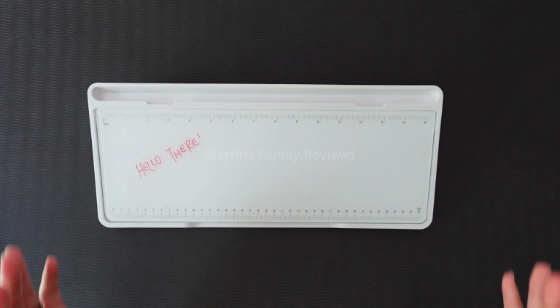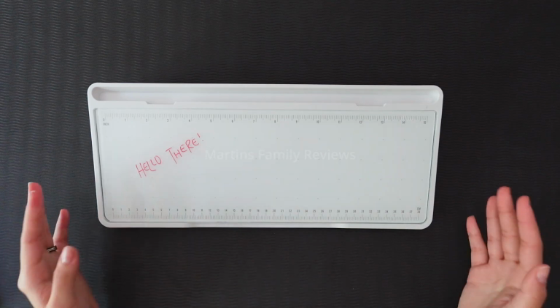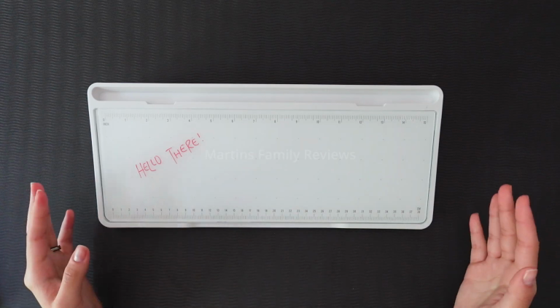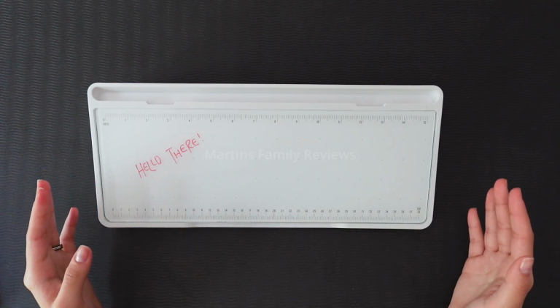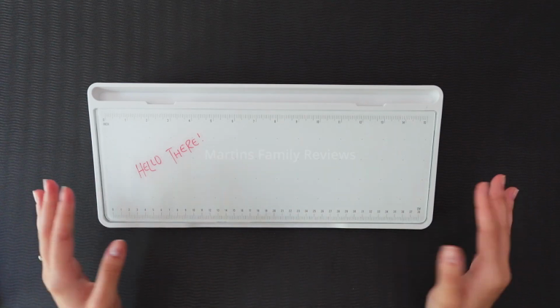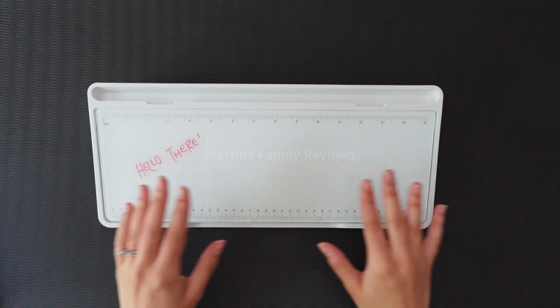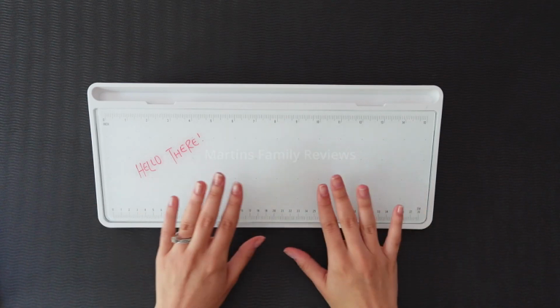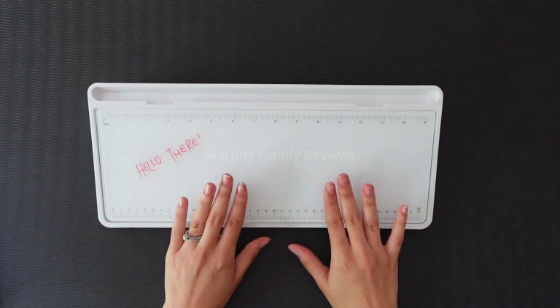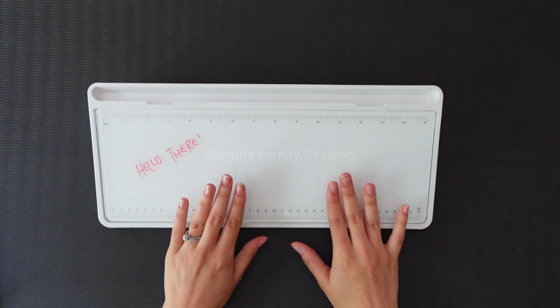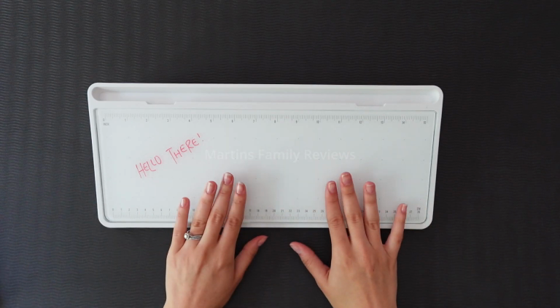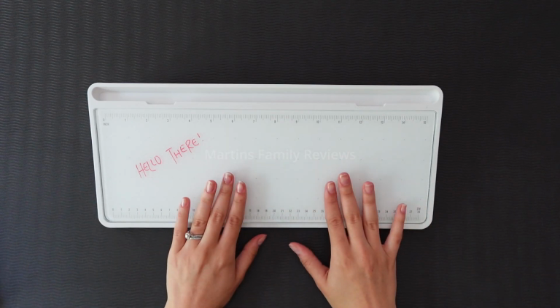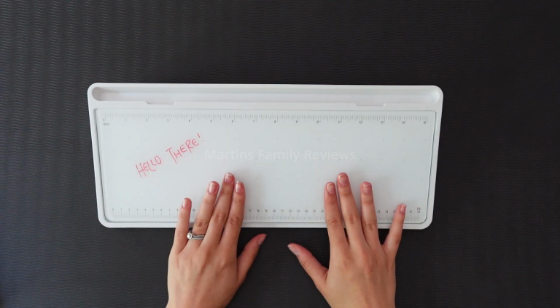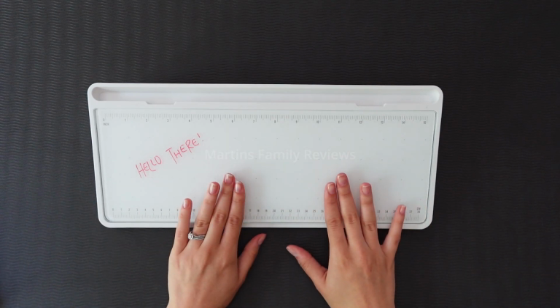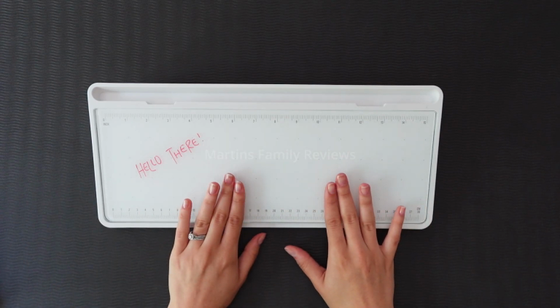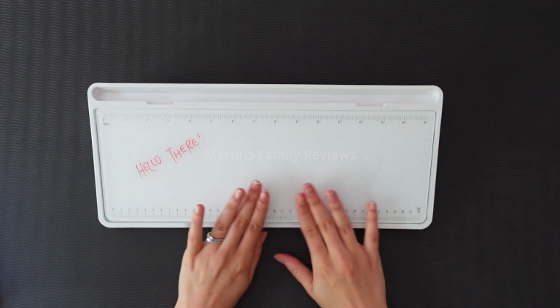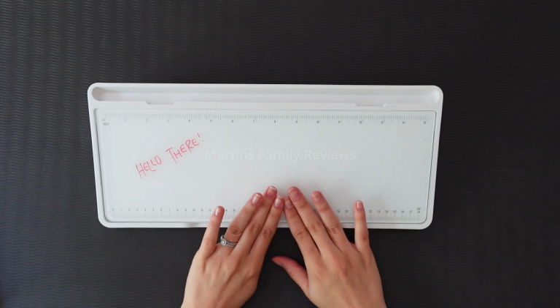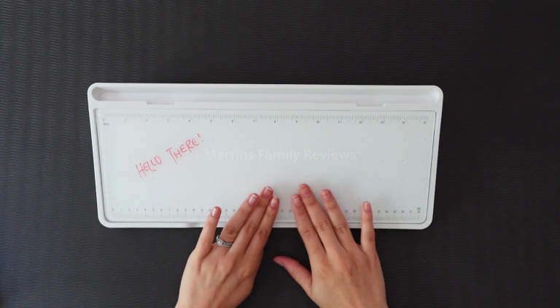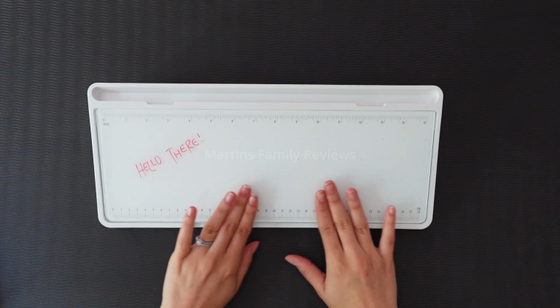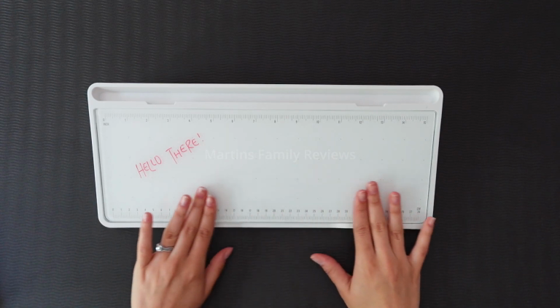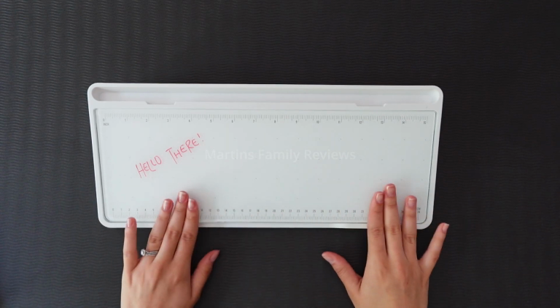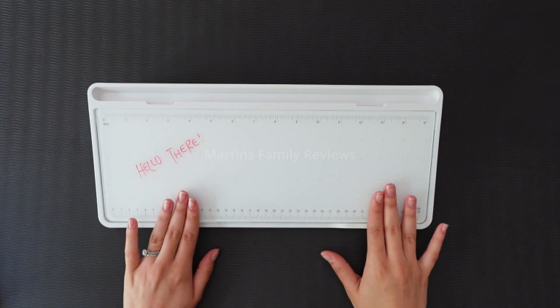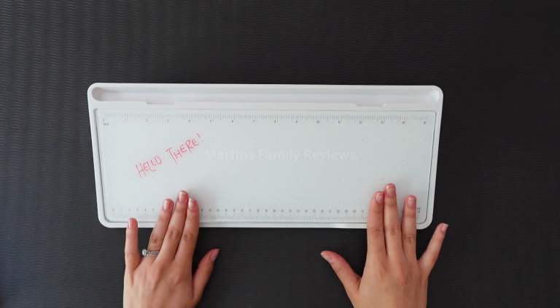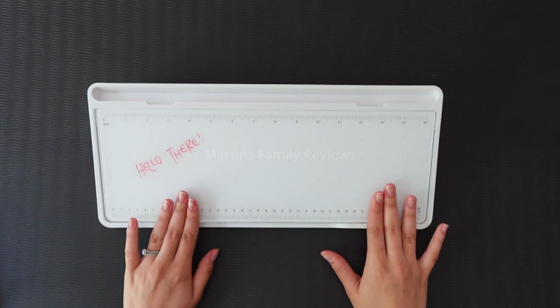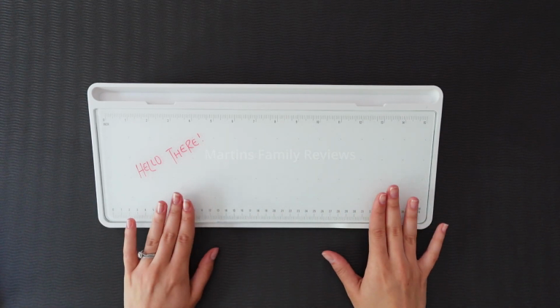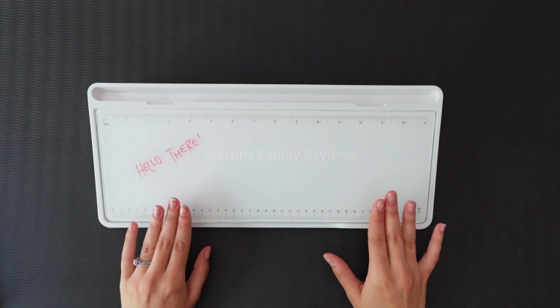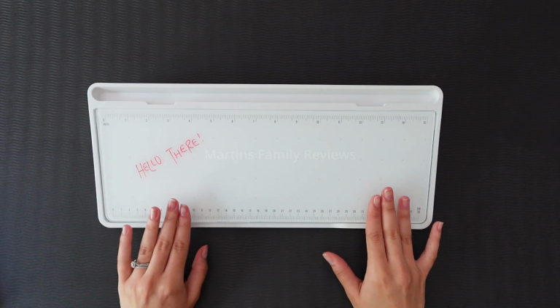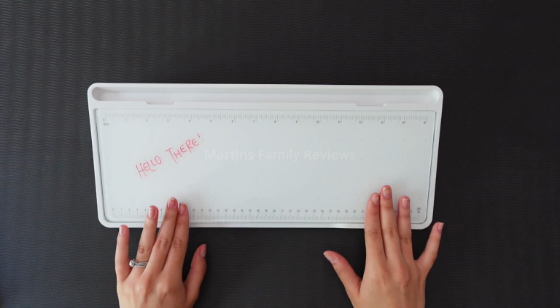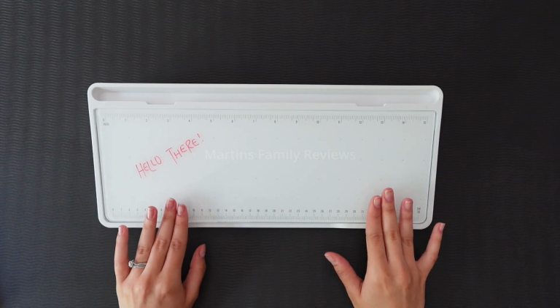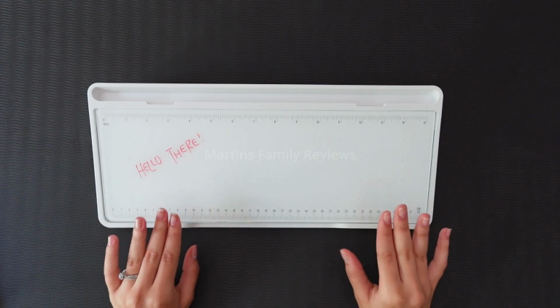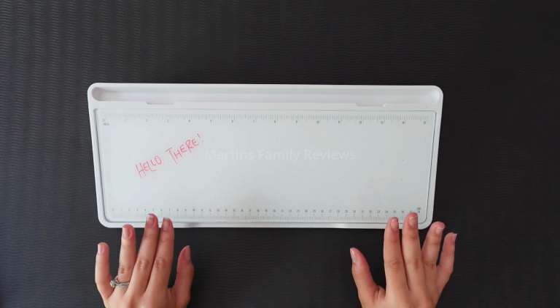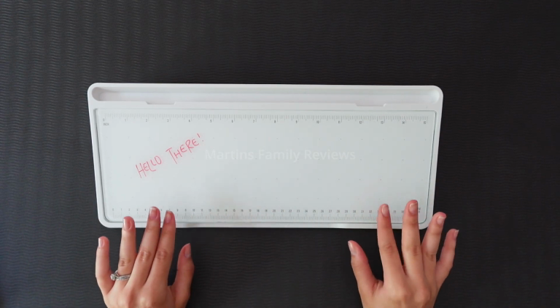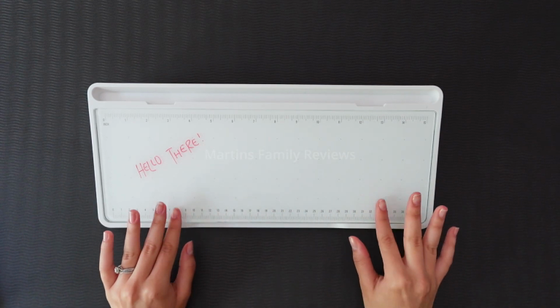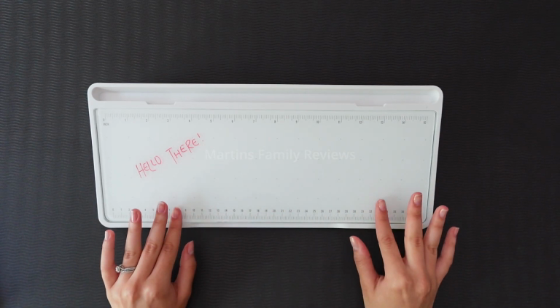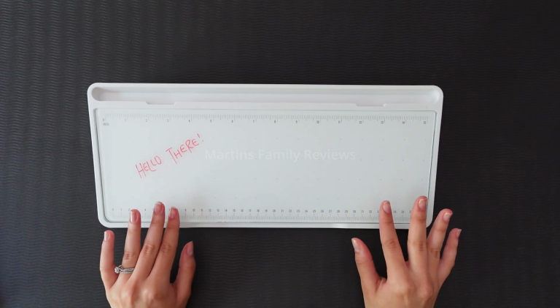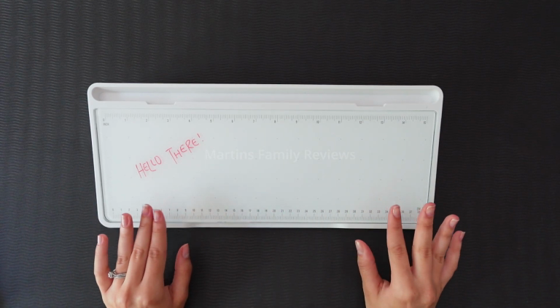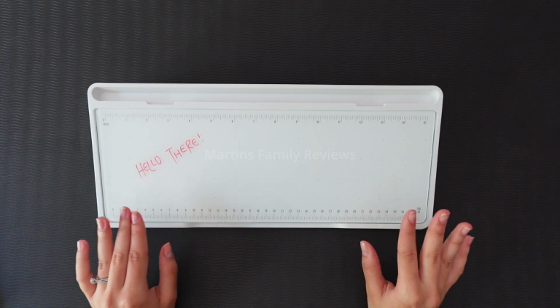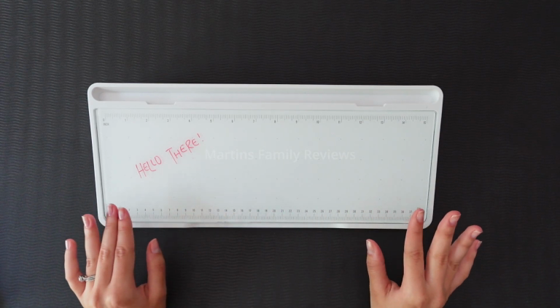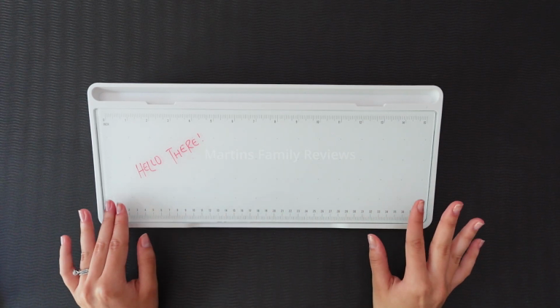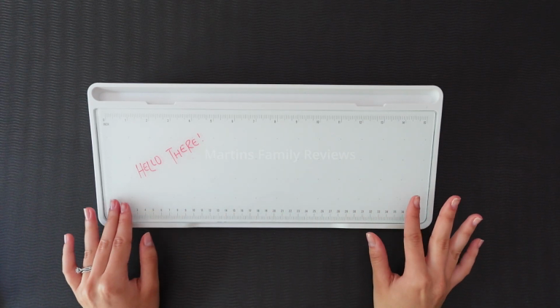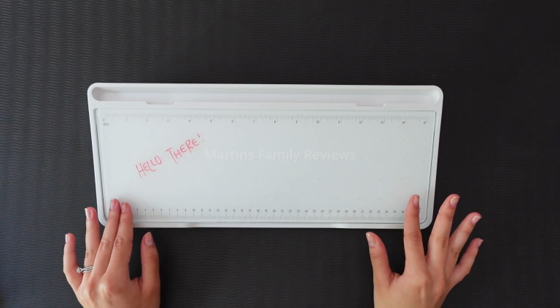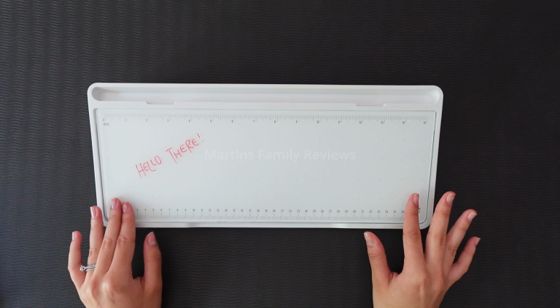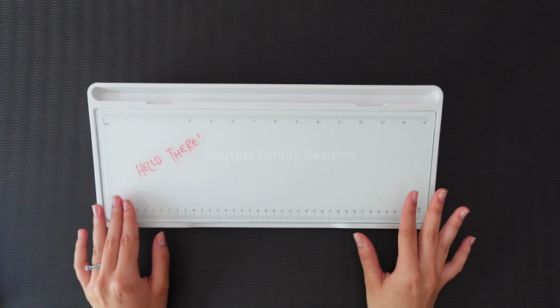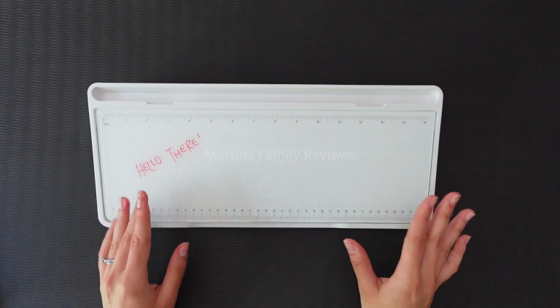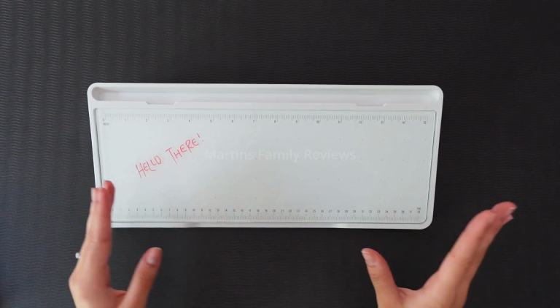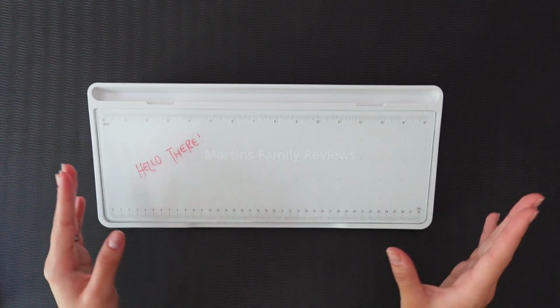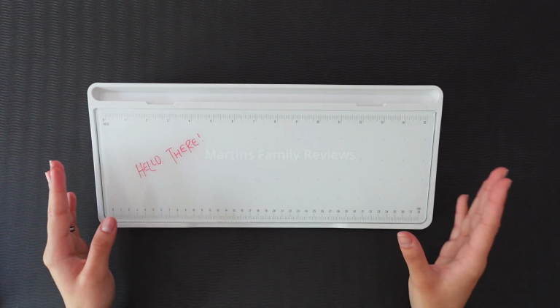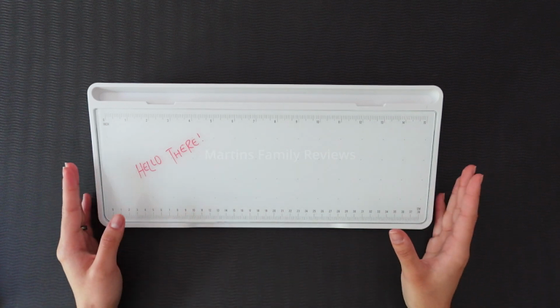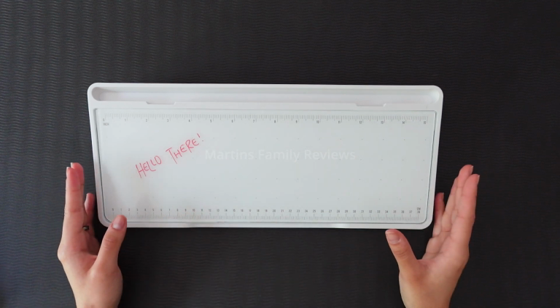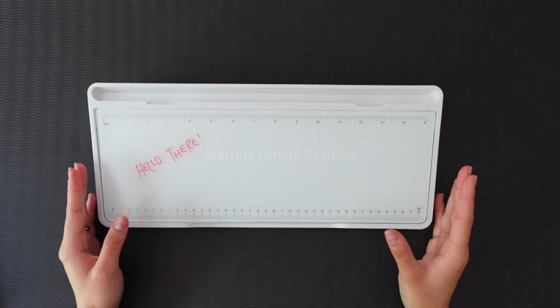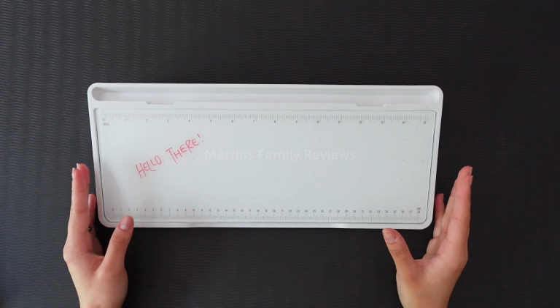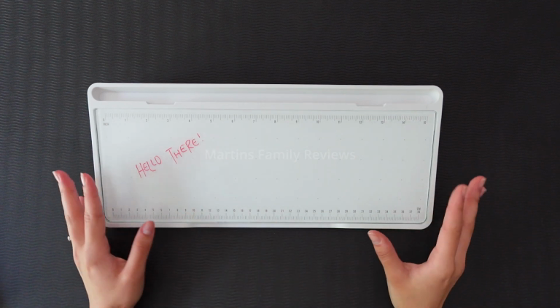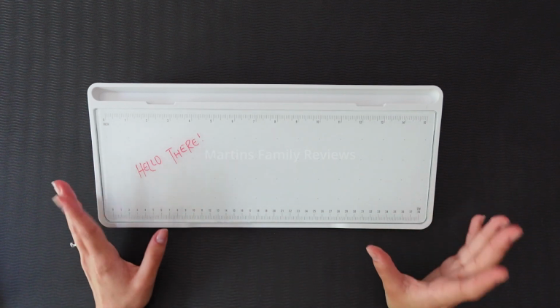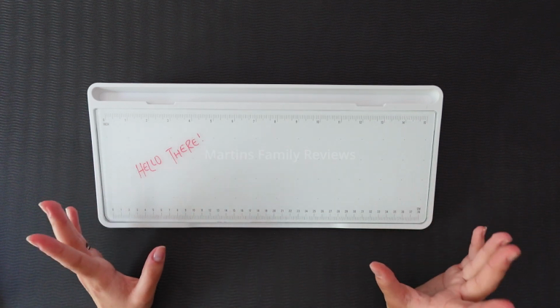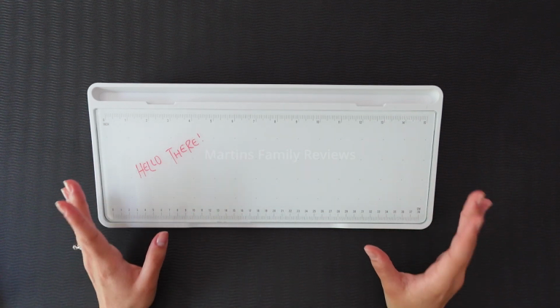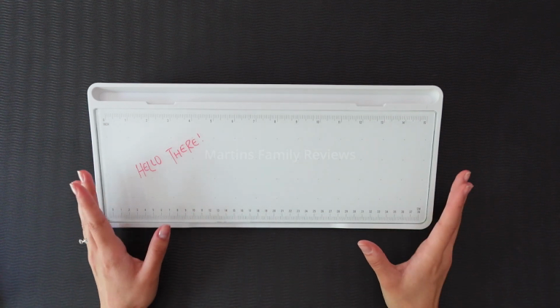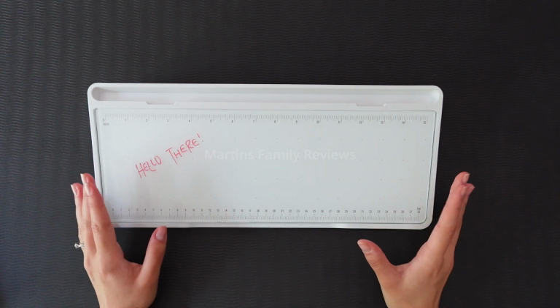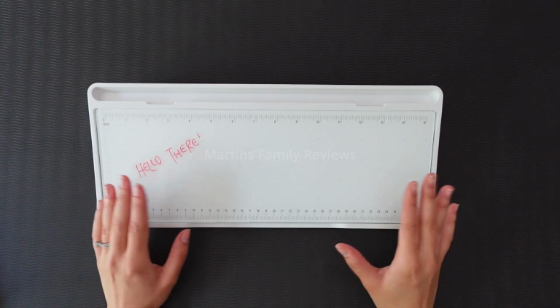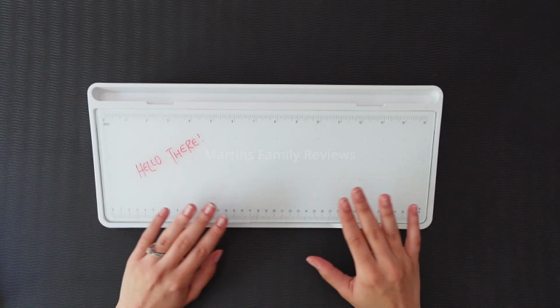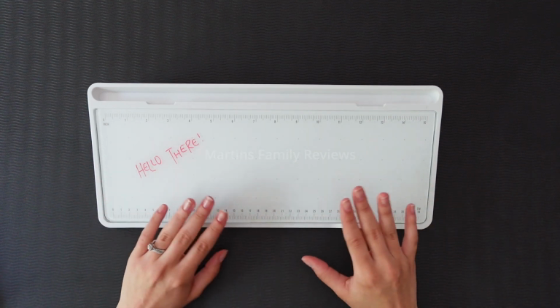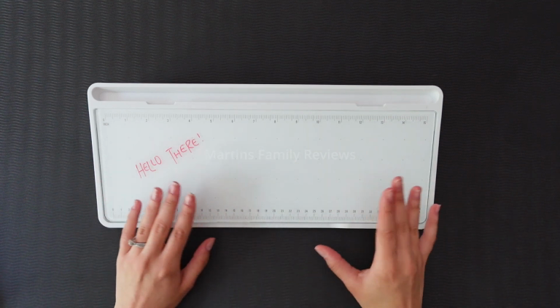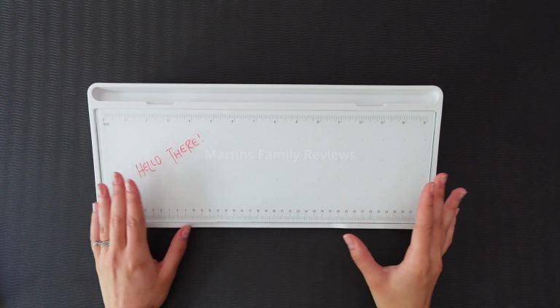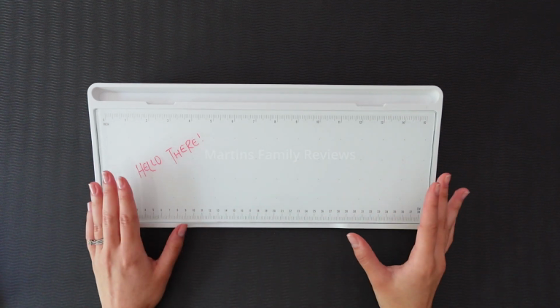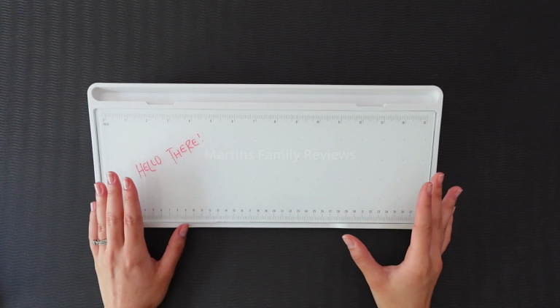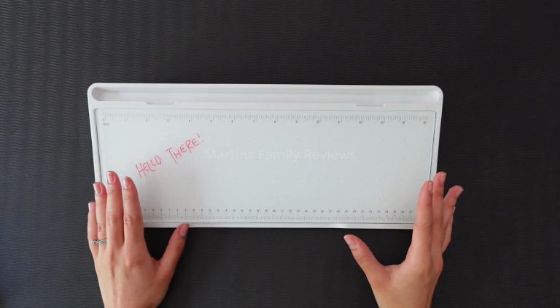Hi everyone. With me today I have this super cute Glask desktop whiteboard. It has so many features, so let me show you all of them.